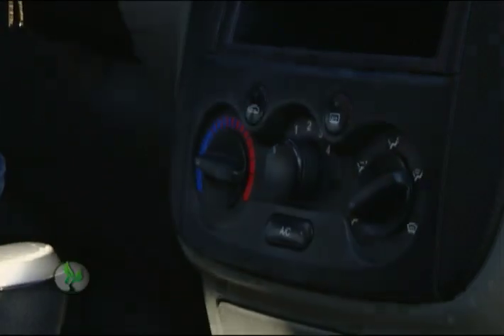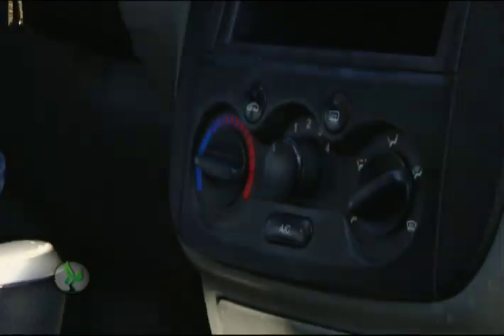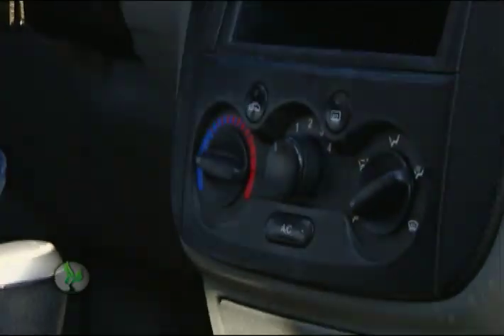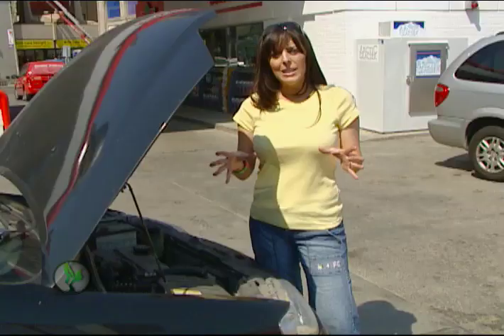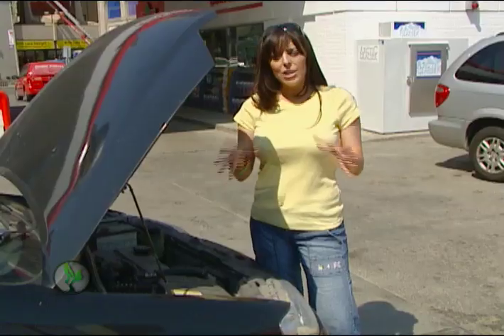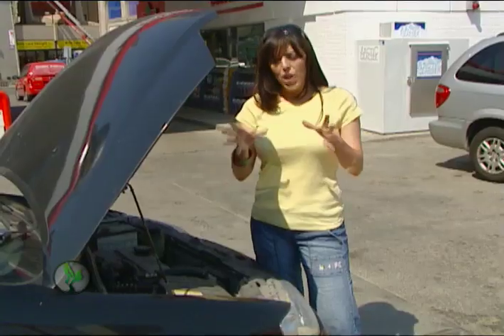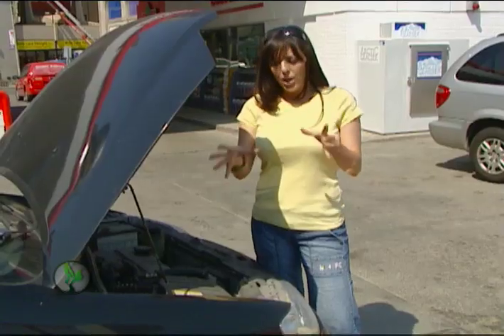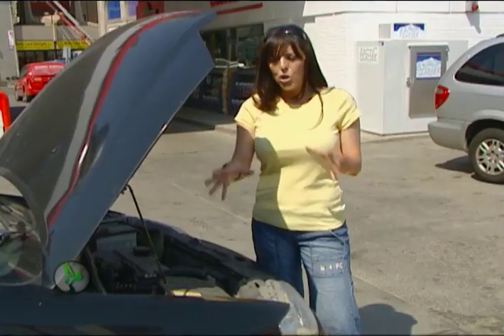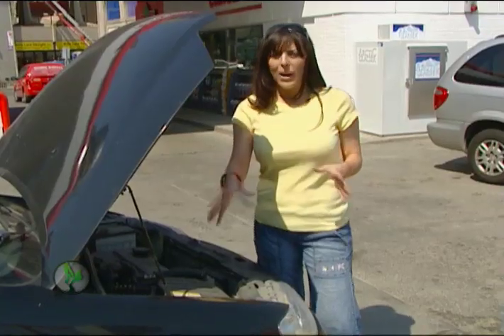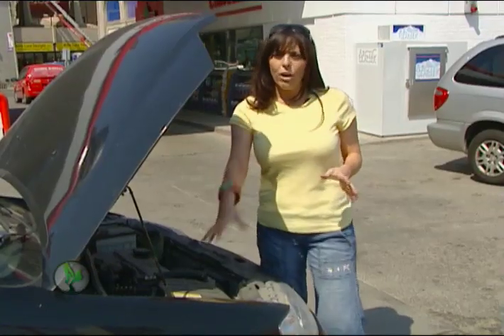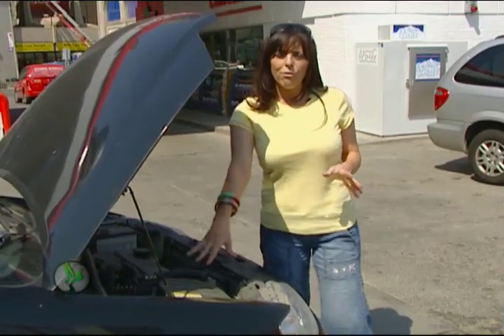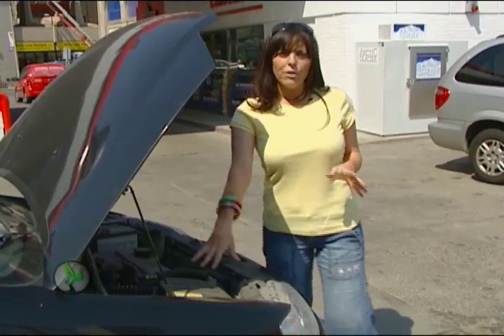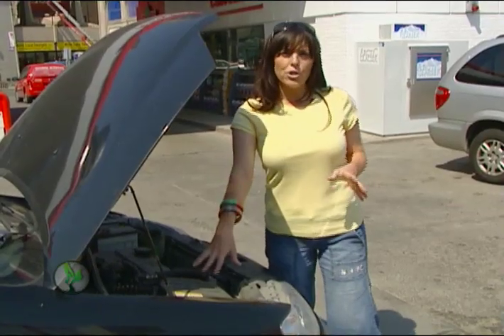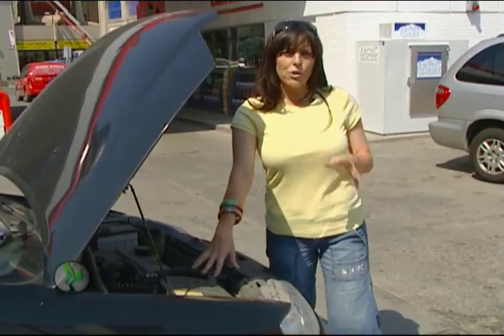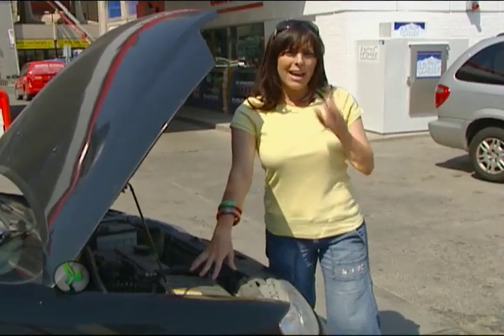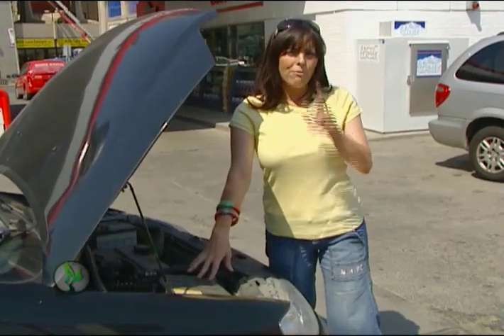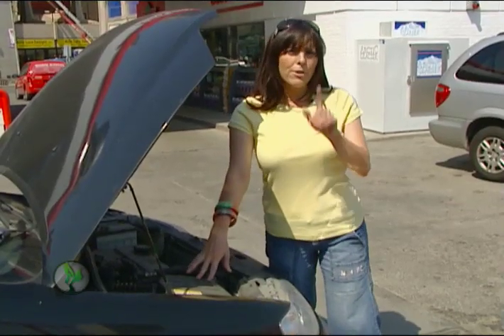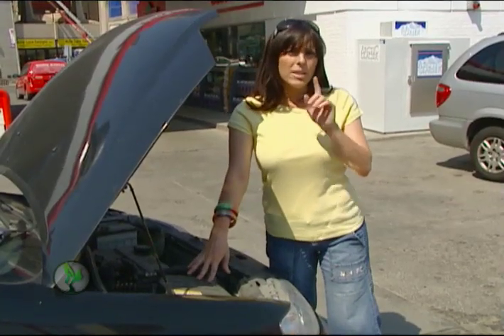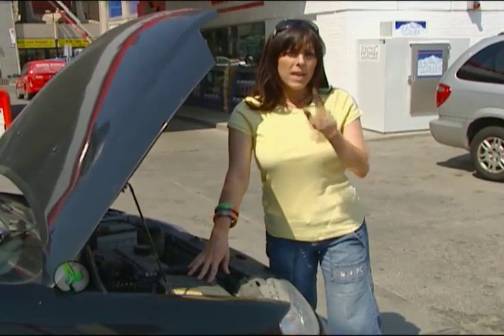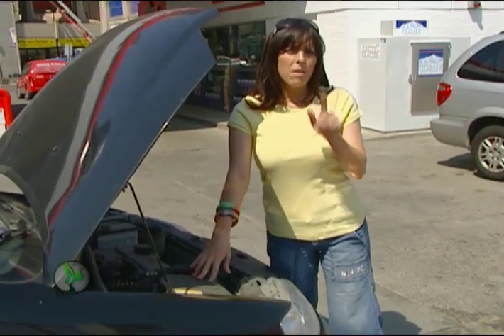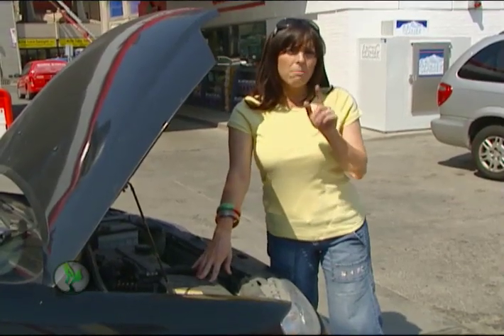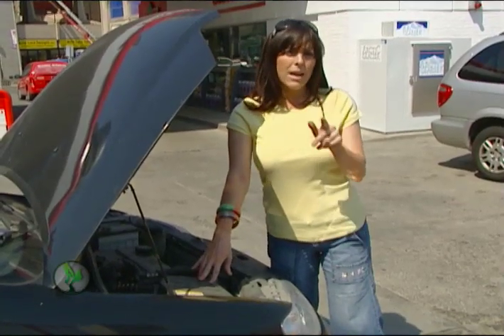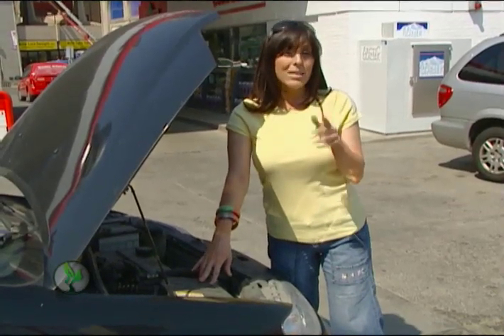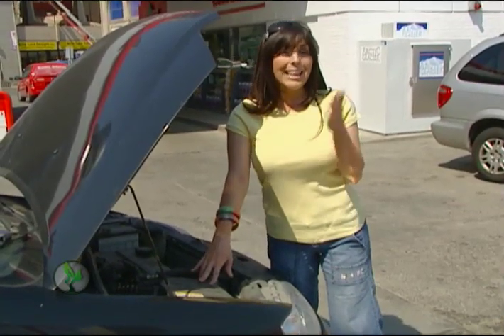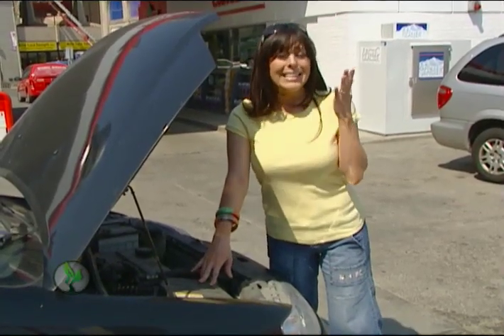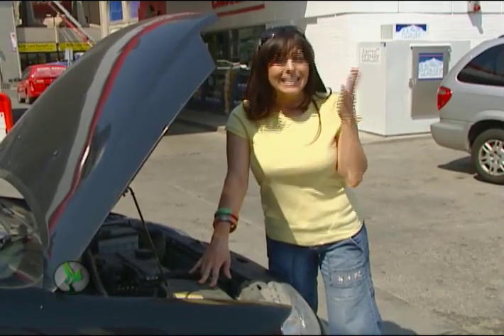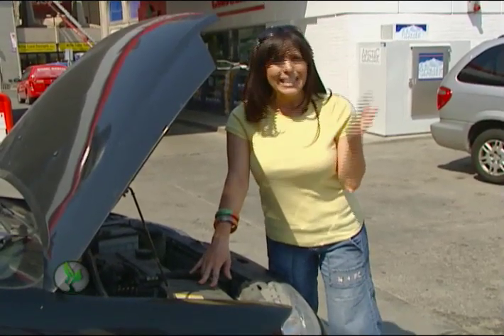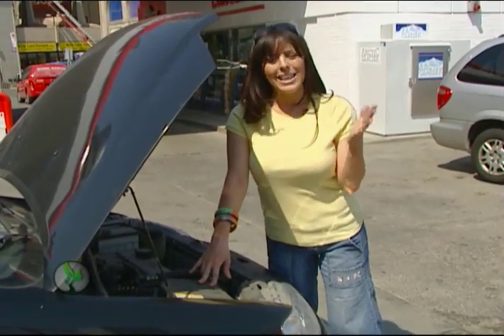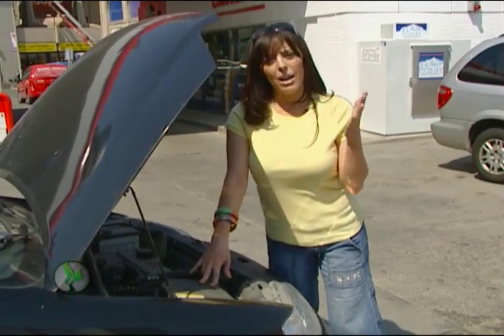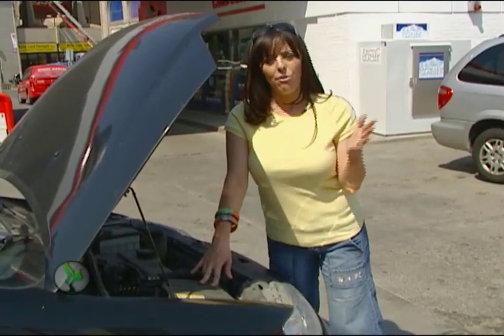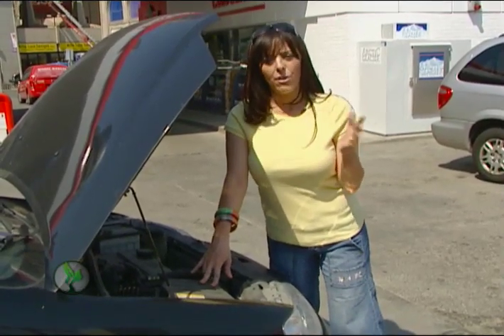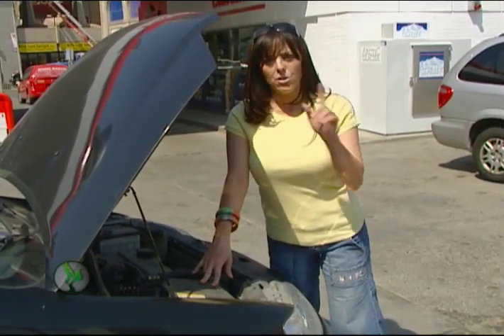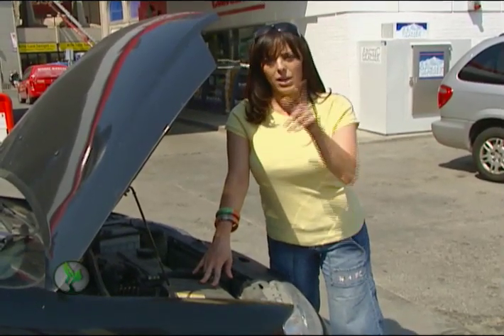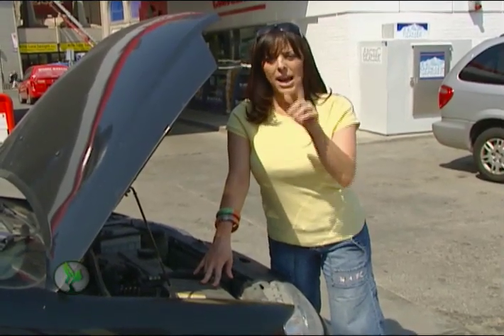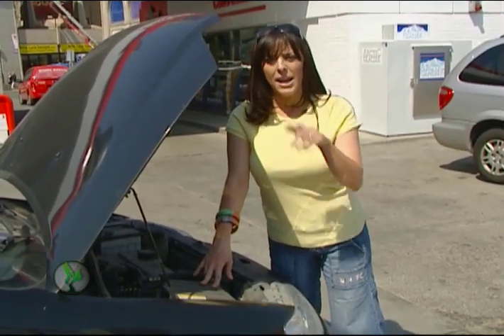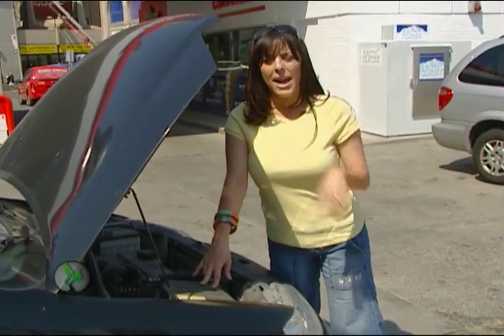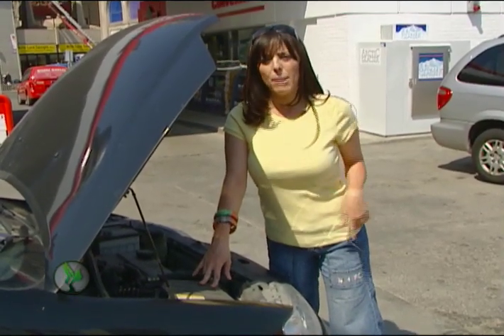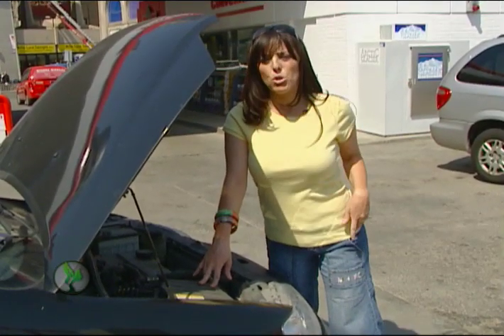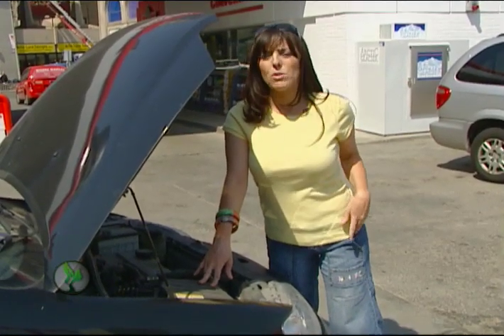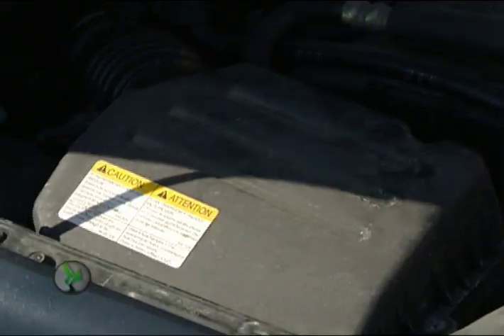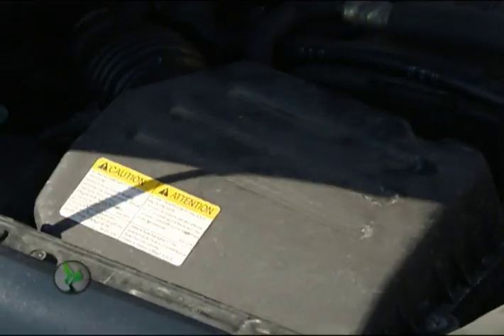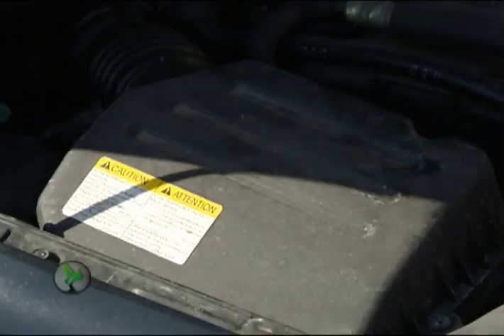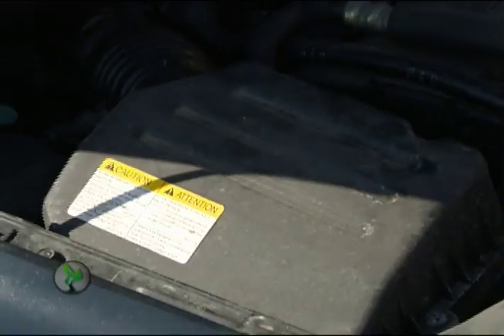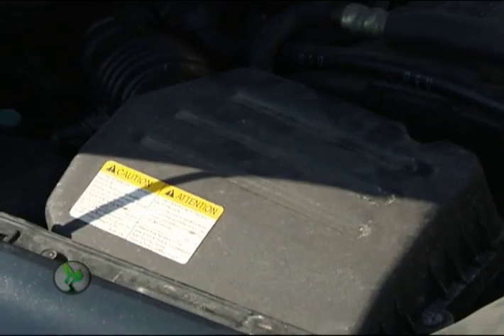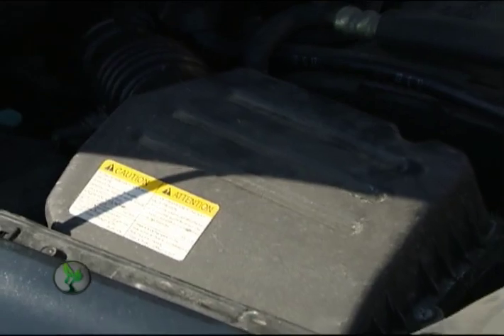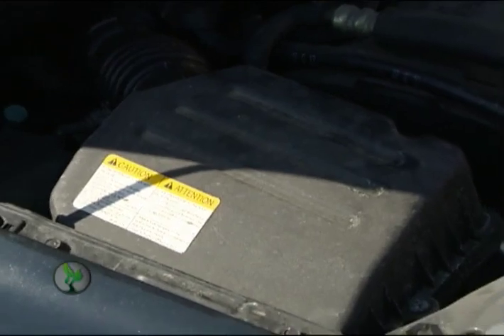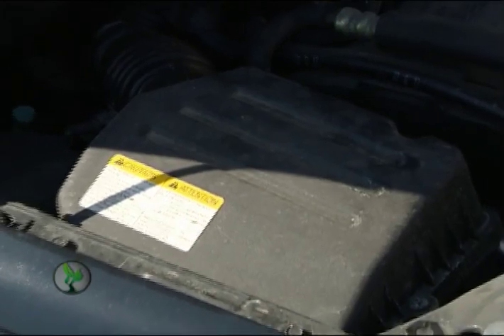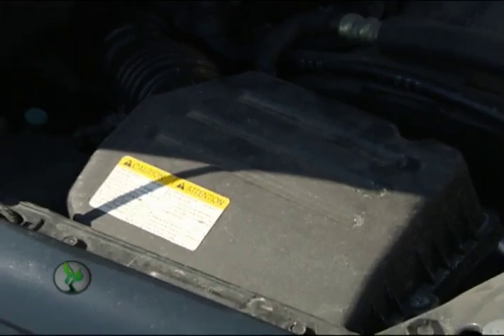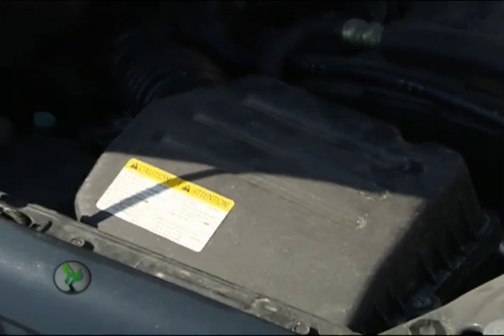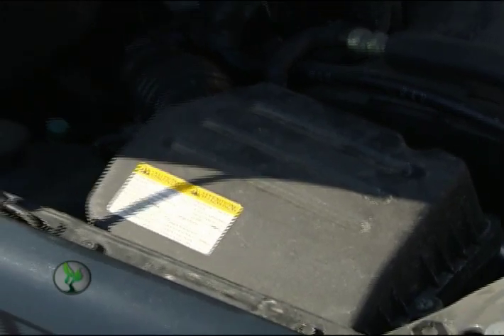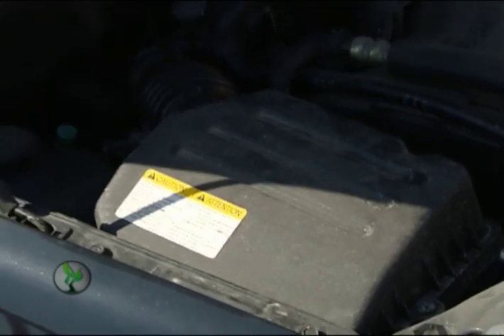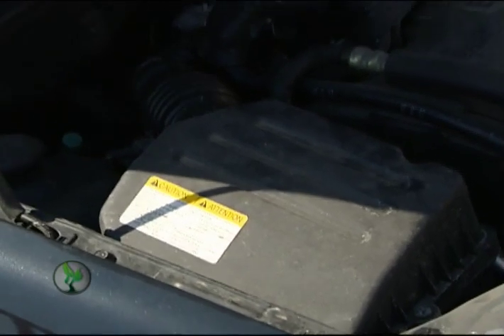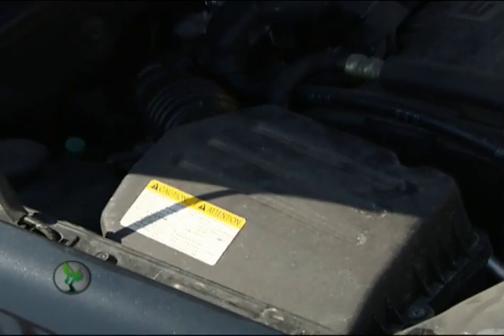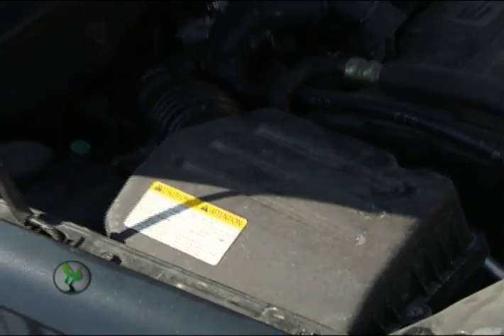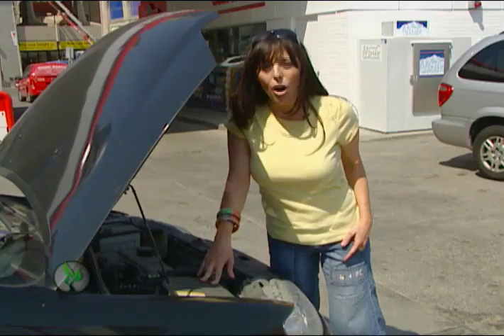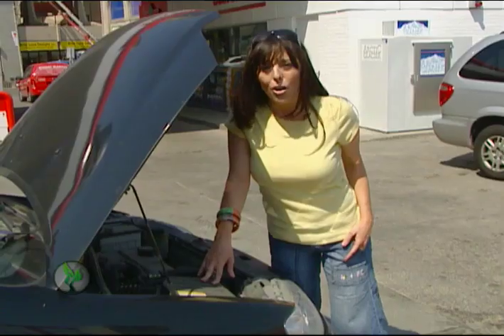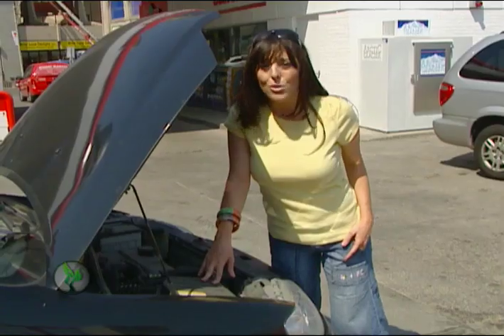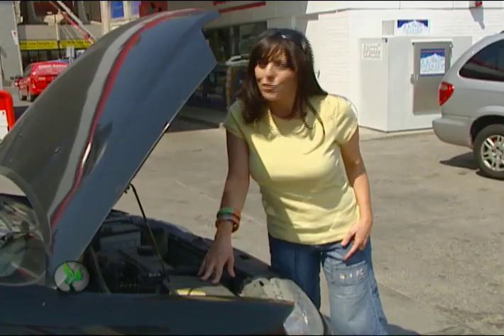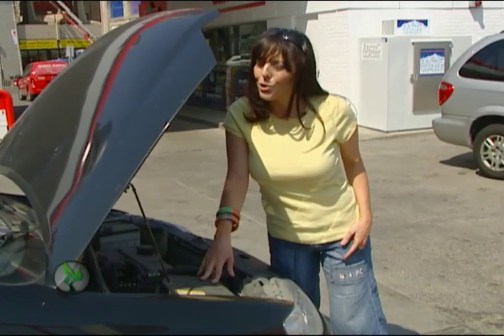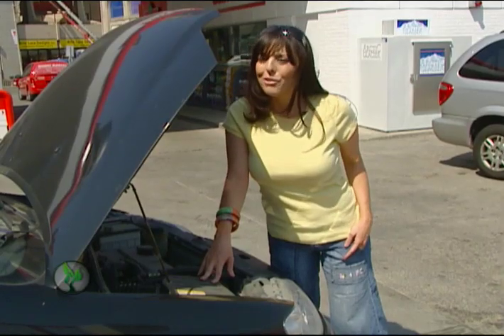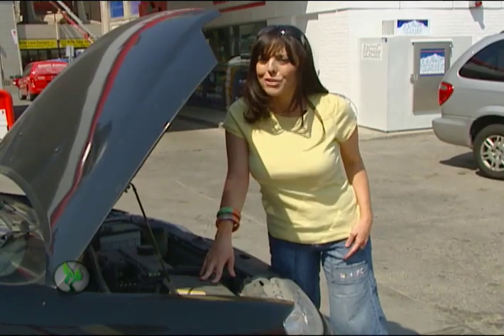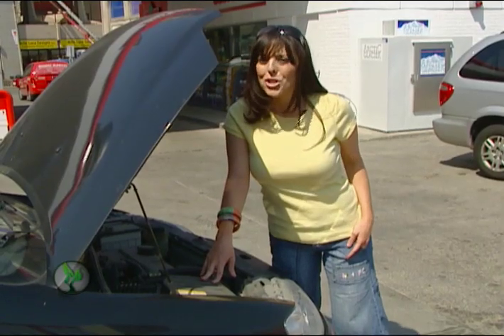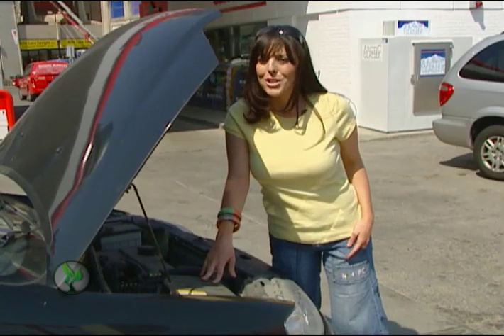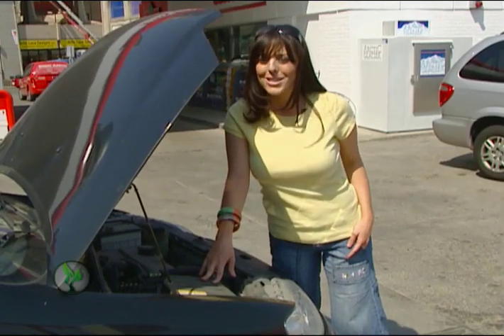Finally, change your air filter every 10 months. A clean air filter can add up to 10% to your car's fuel efficiency.